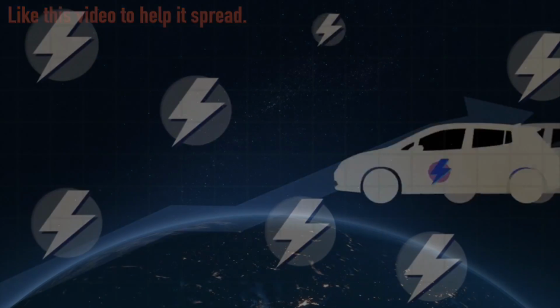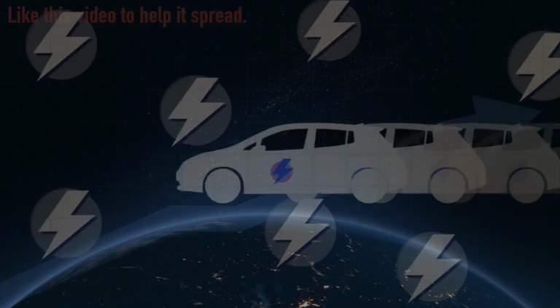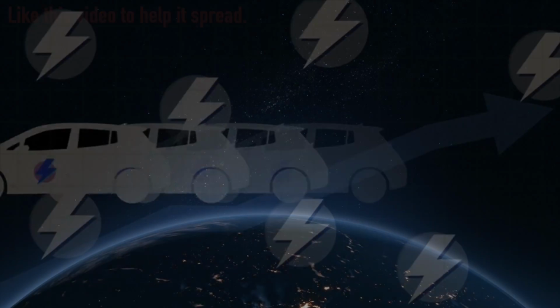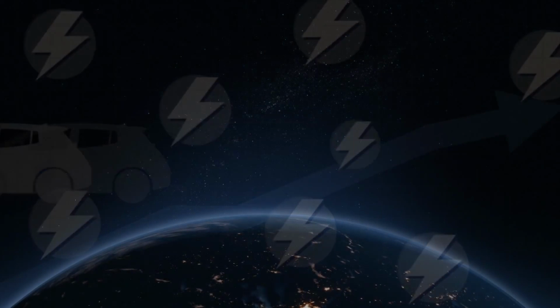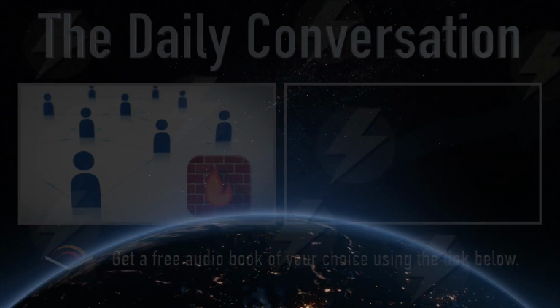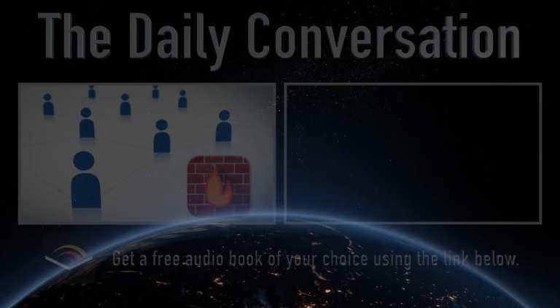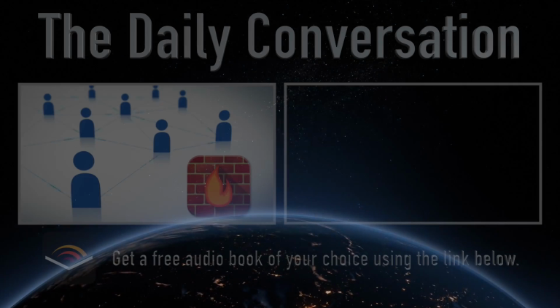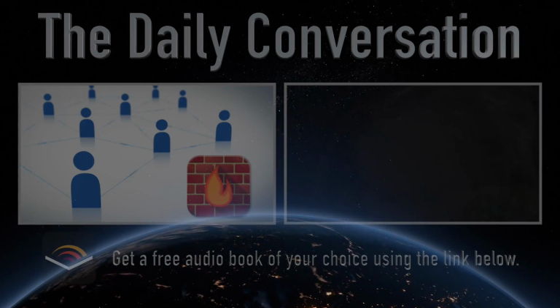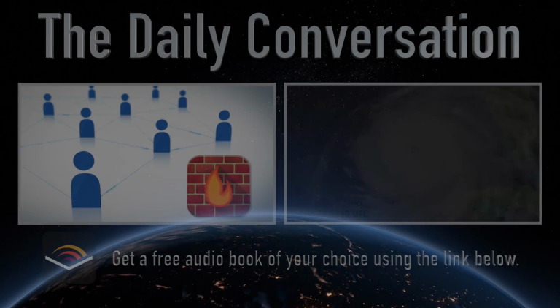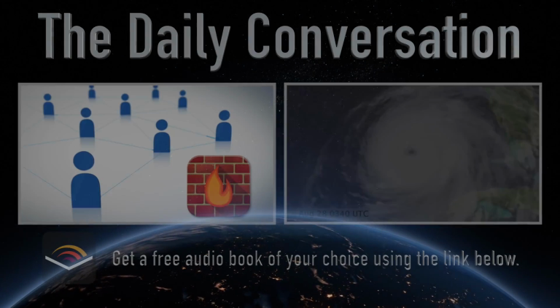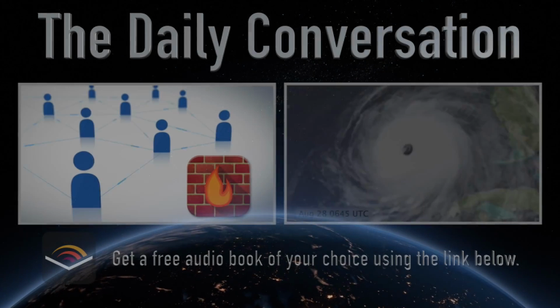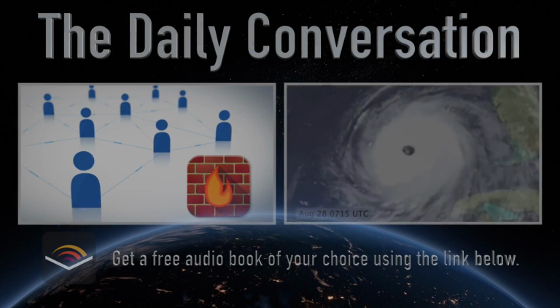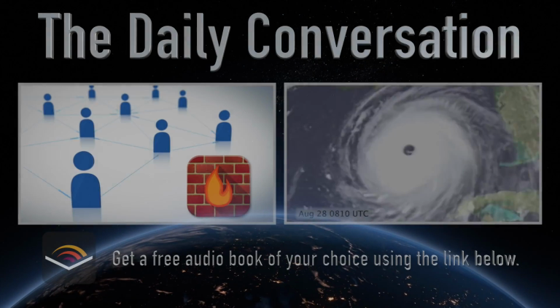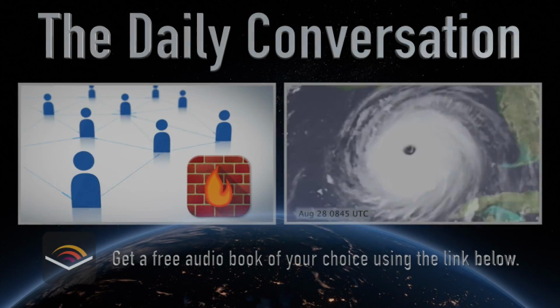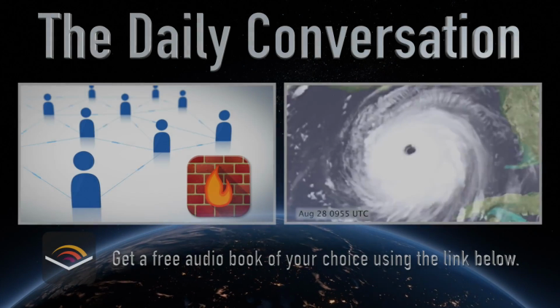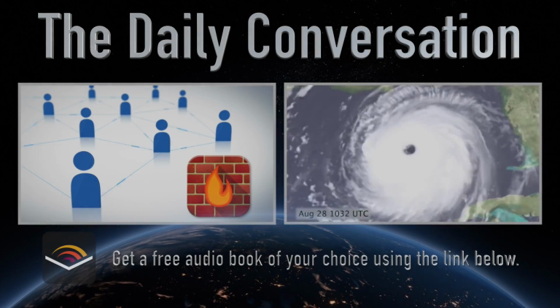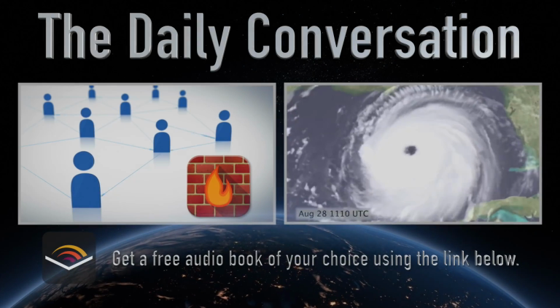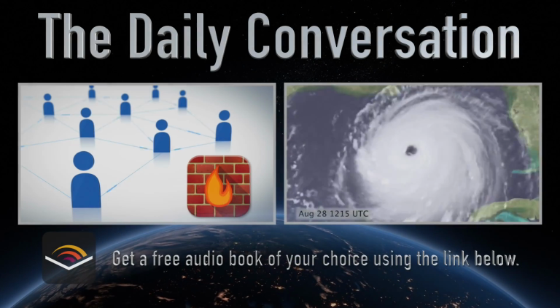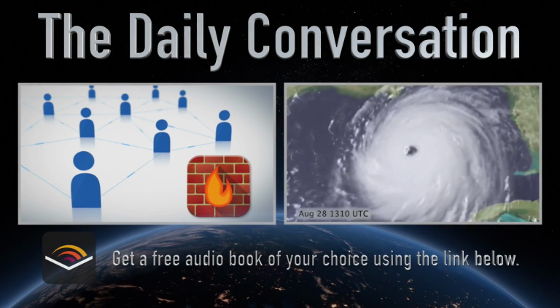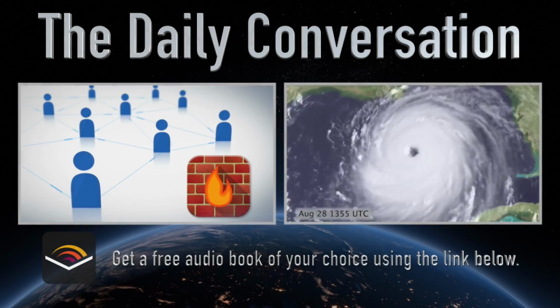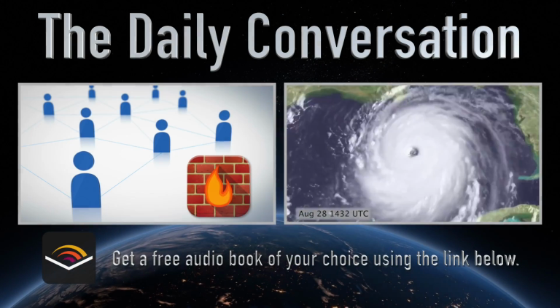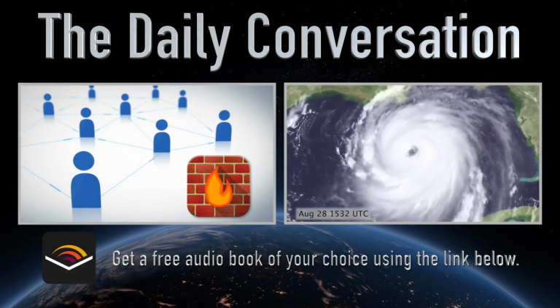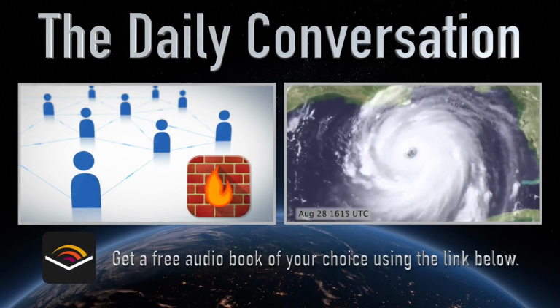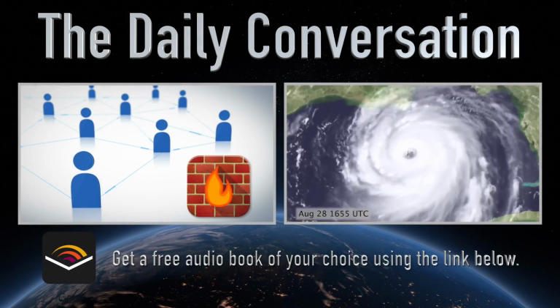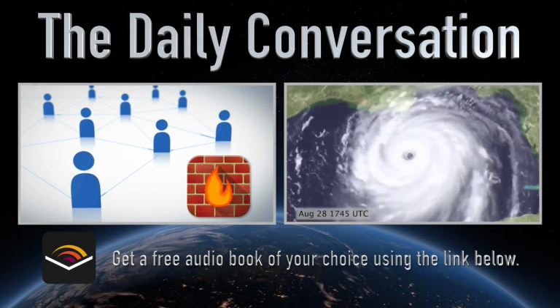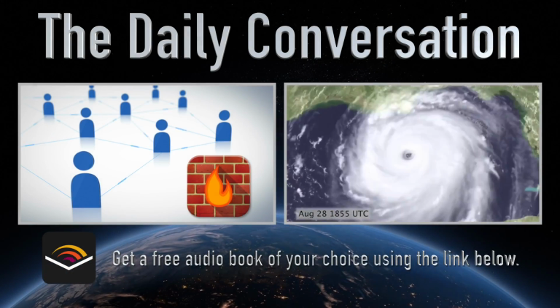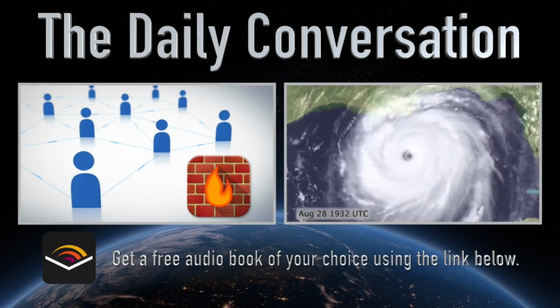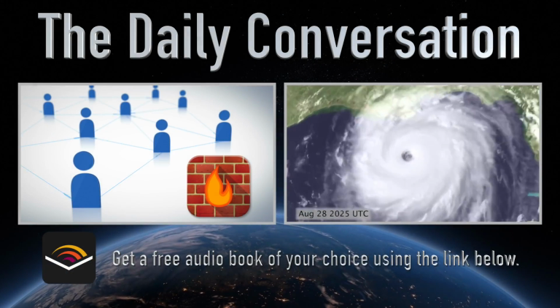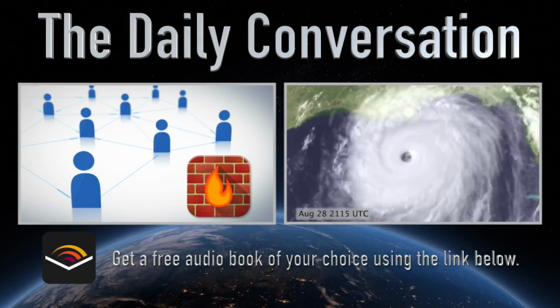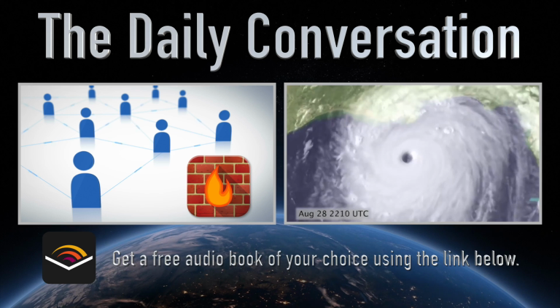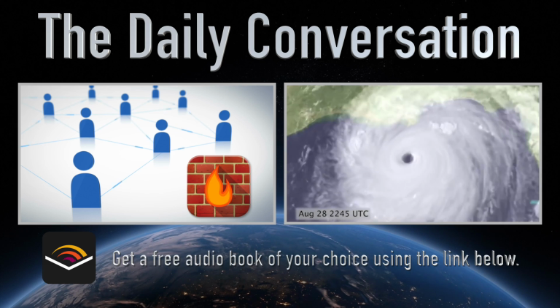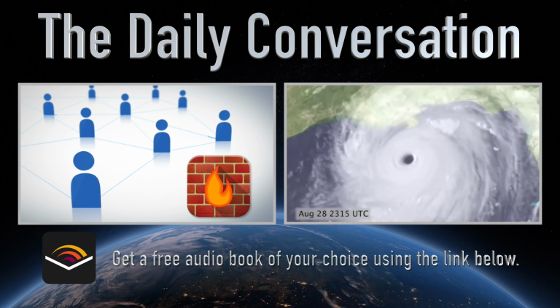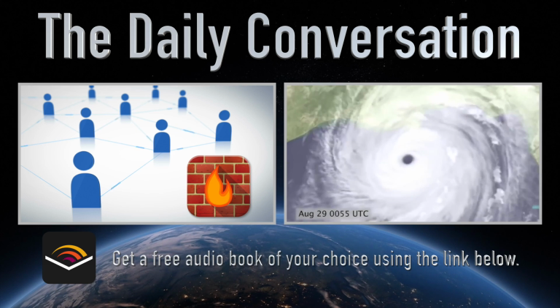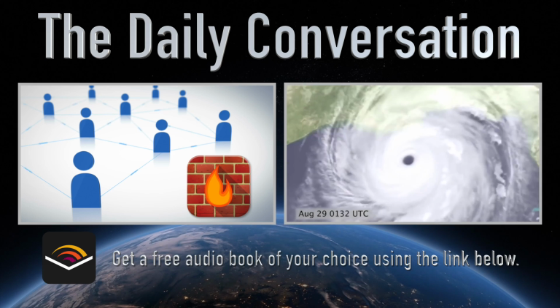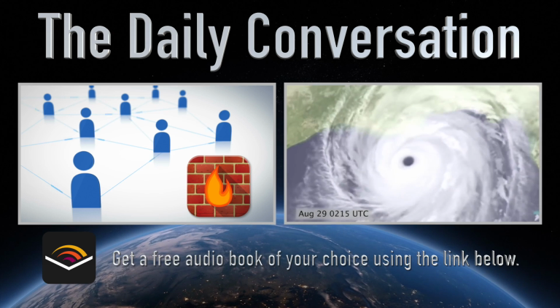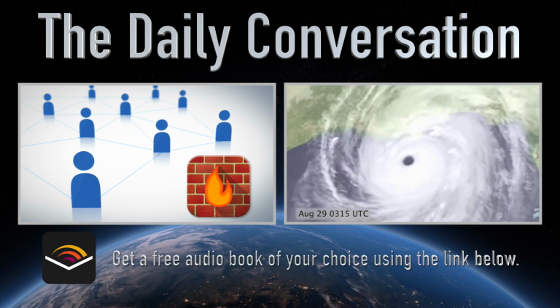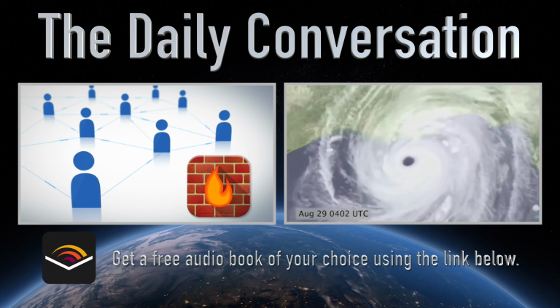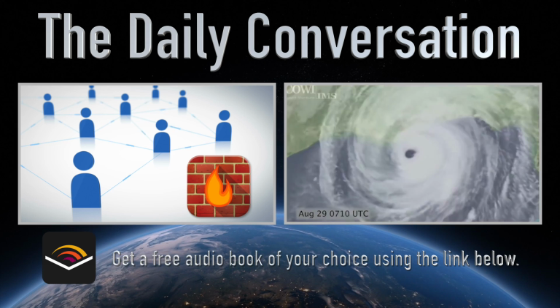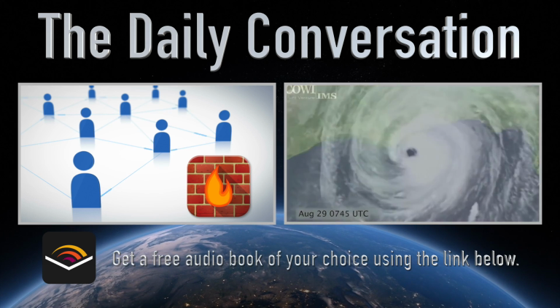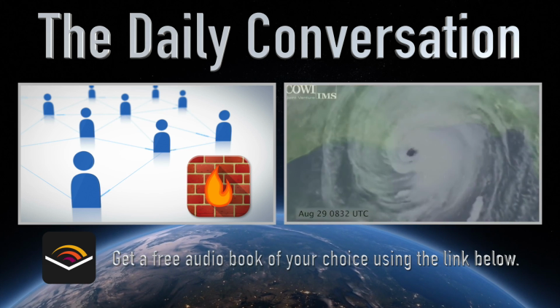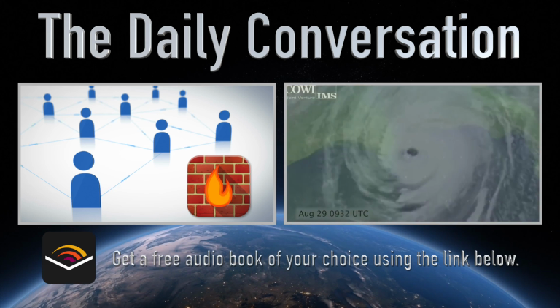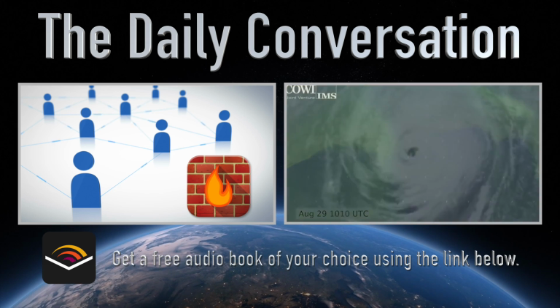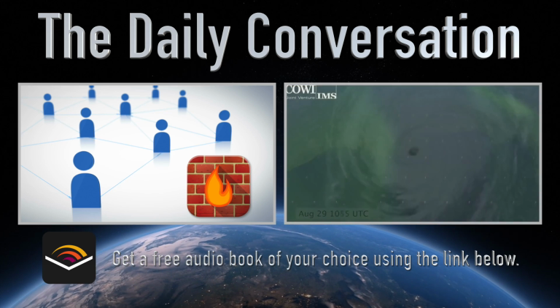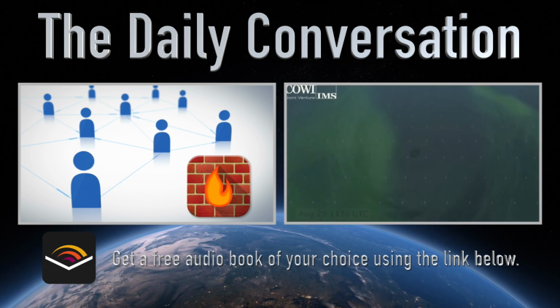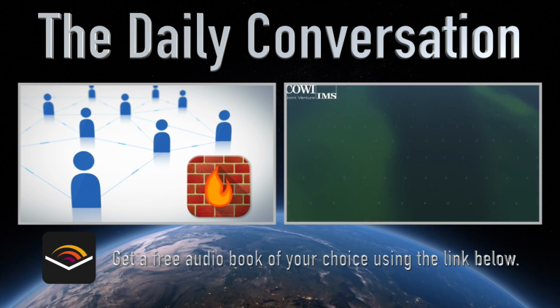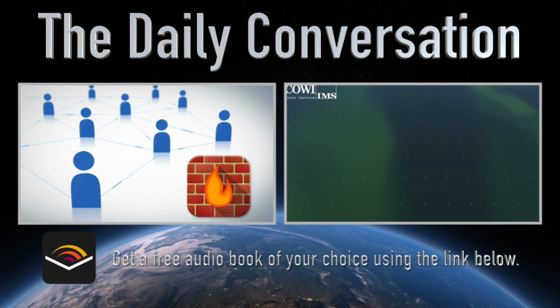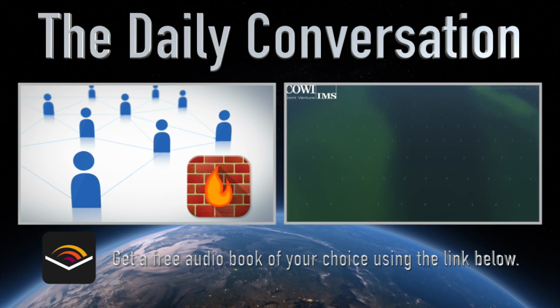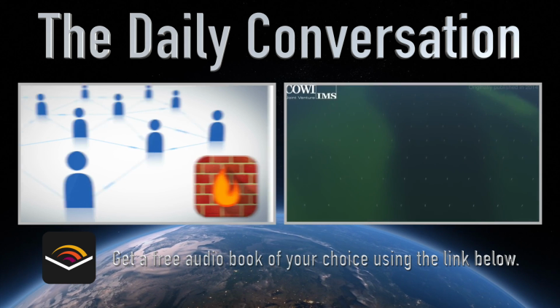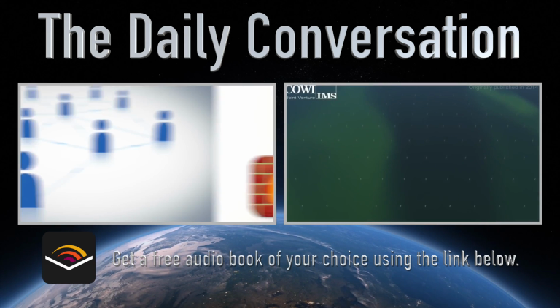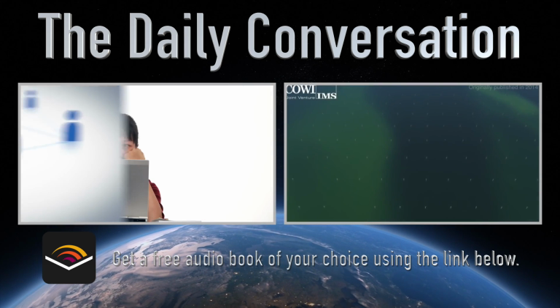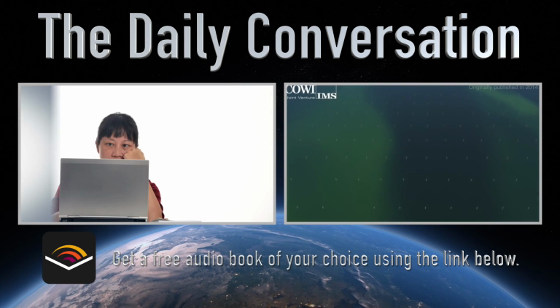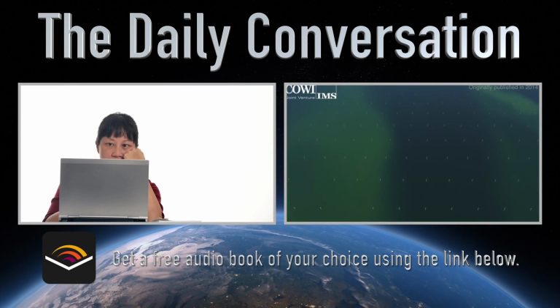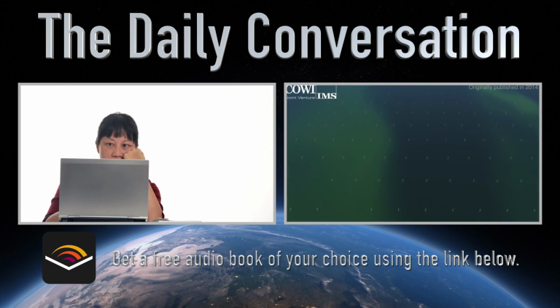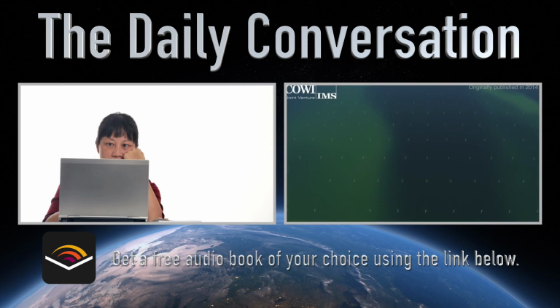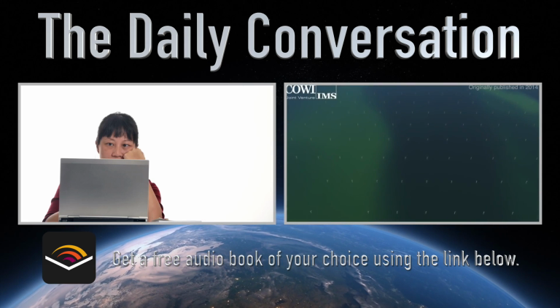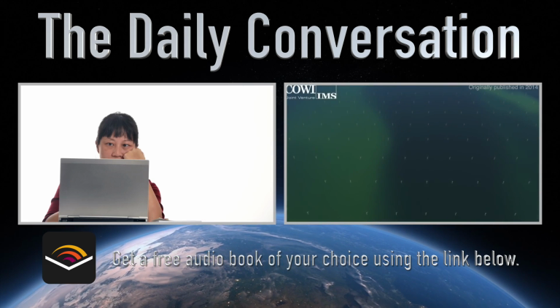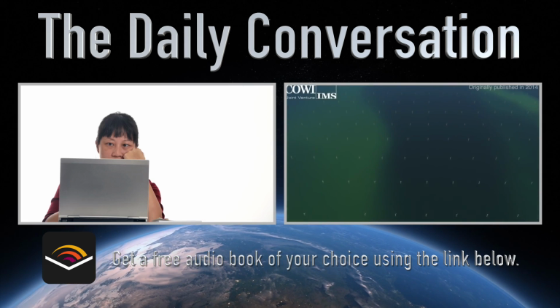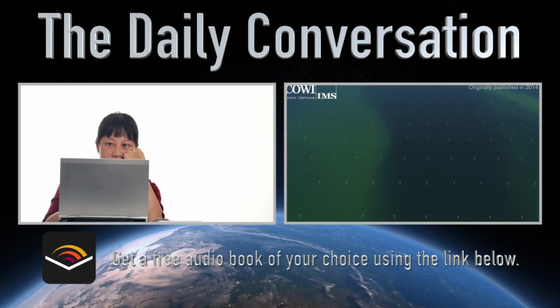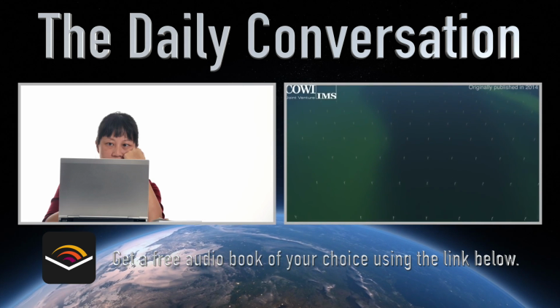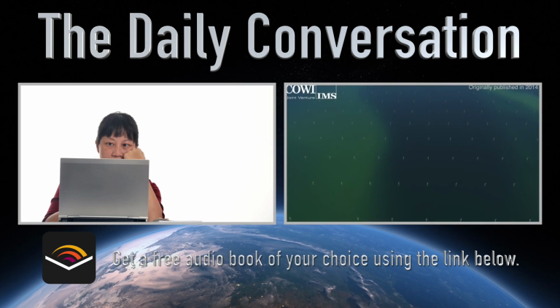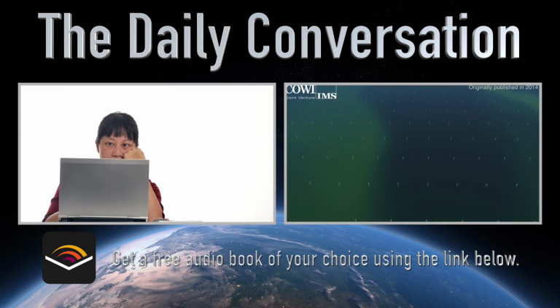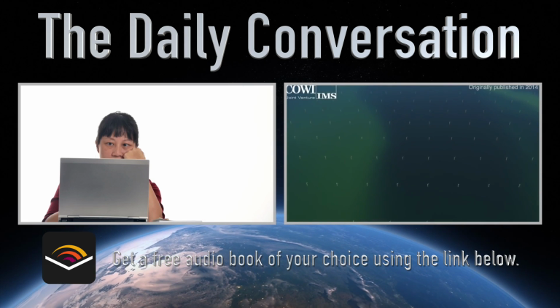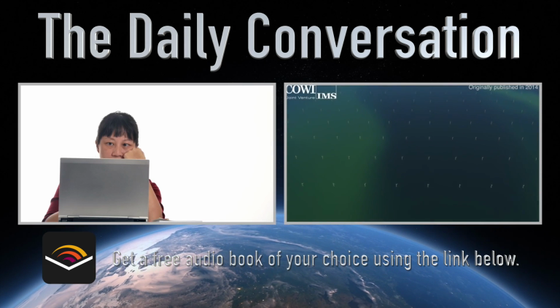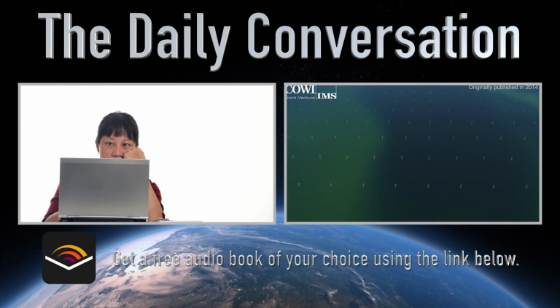Thanks for watching. Be sure to share your ideas in a comment below about the technologies you think we should be adopting to make a better future.